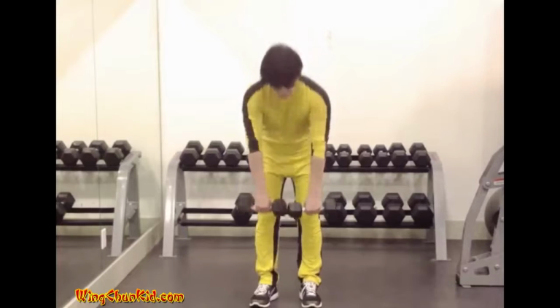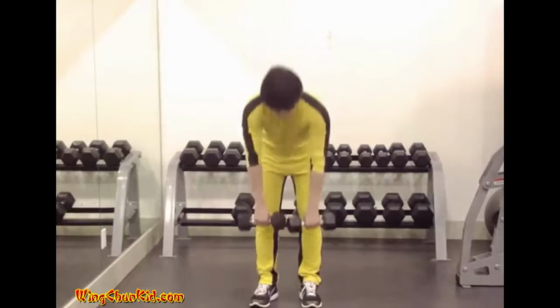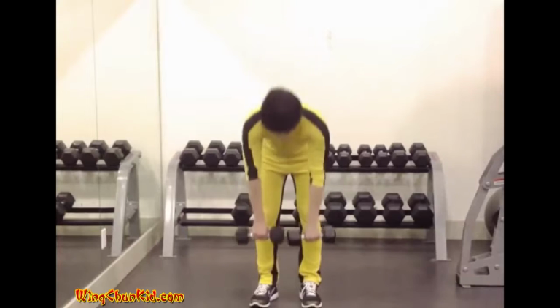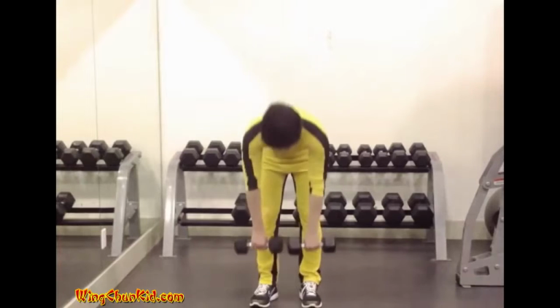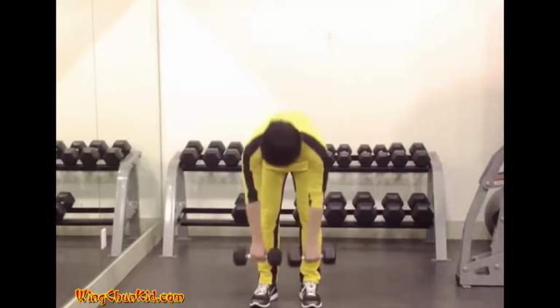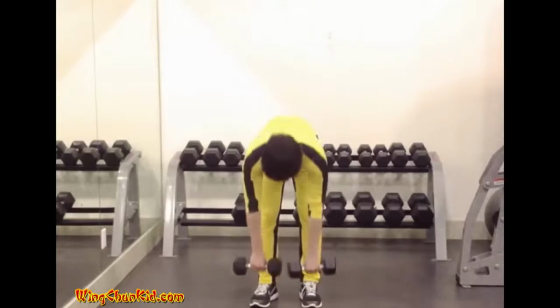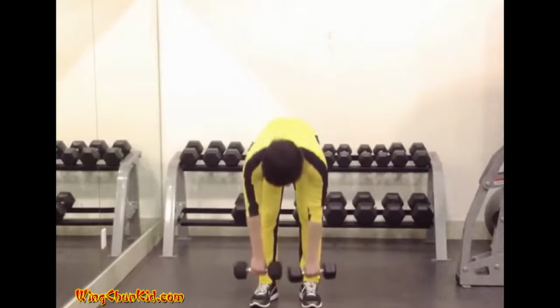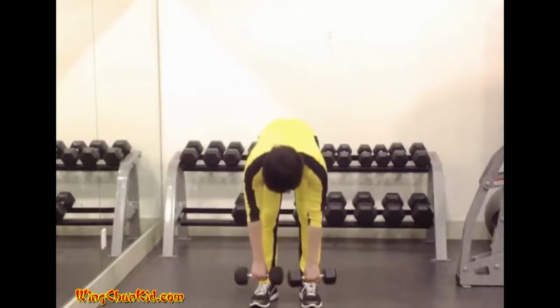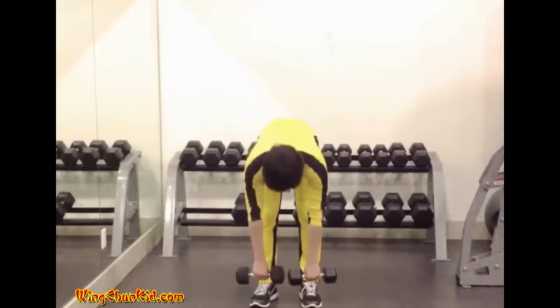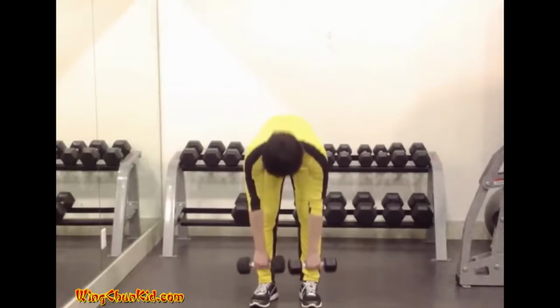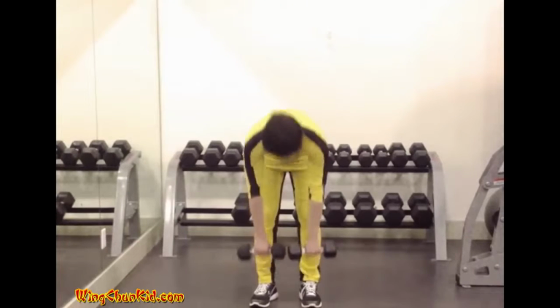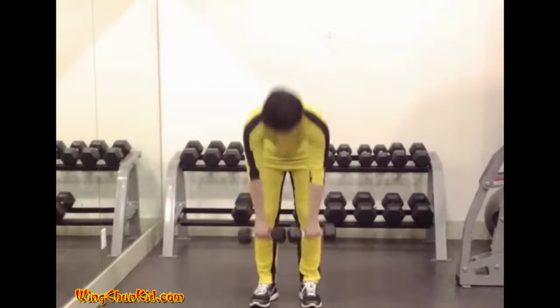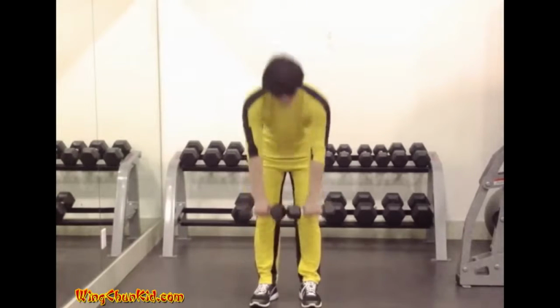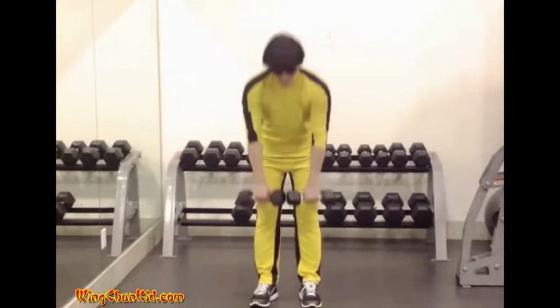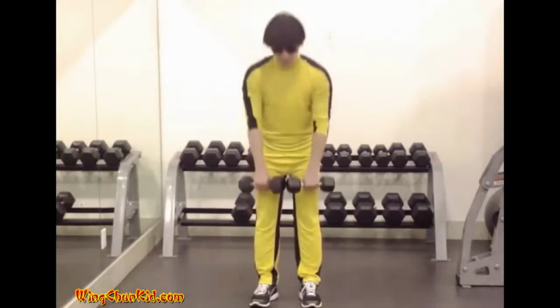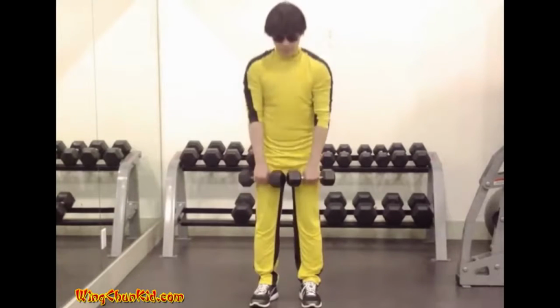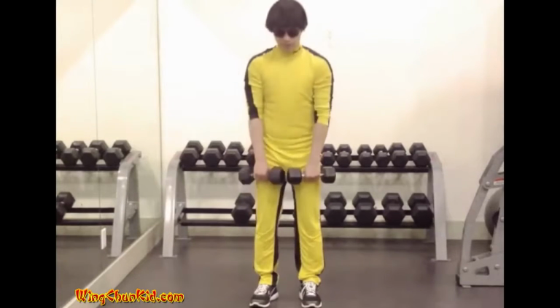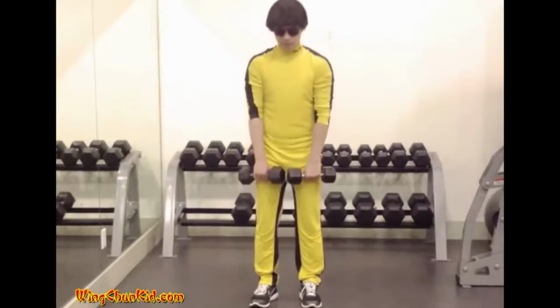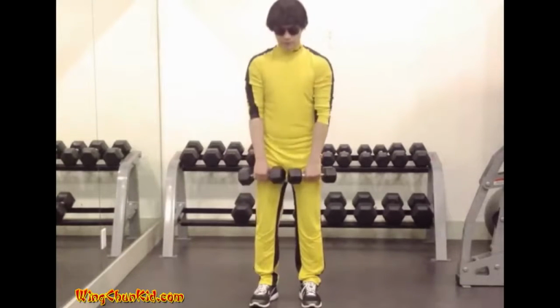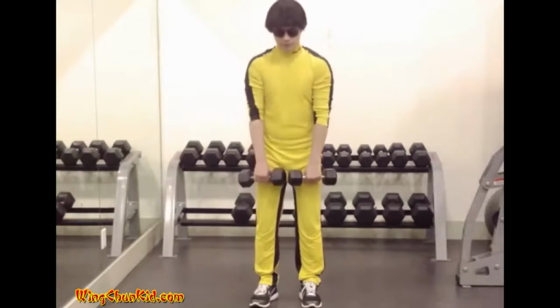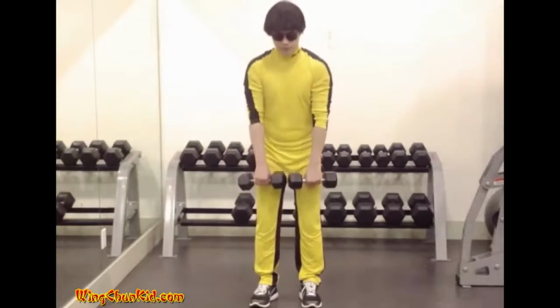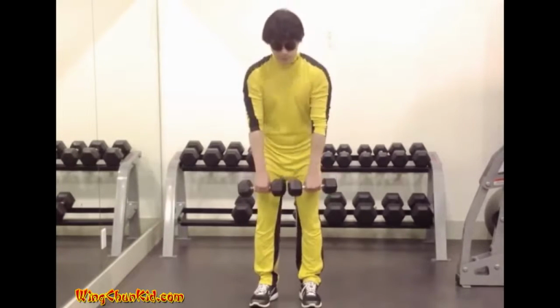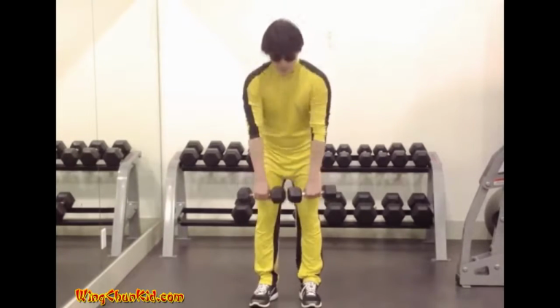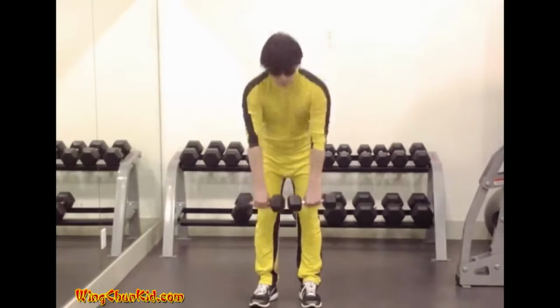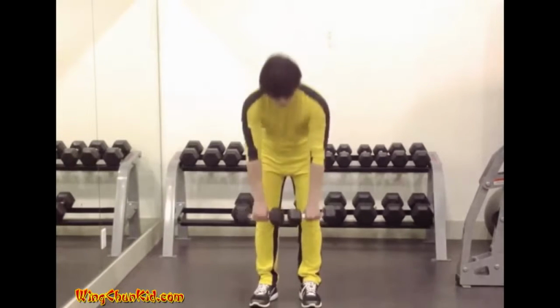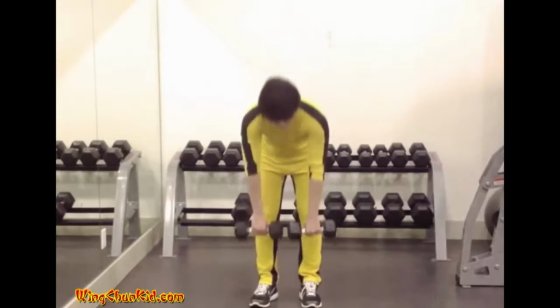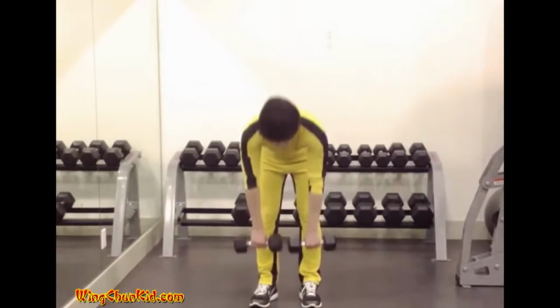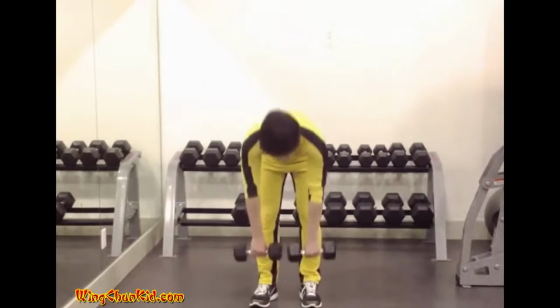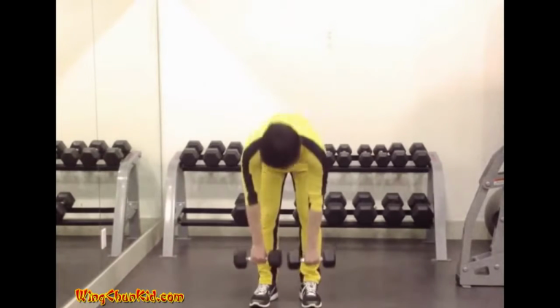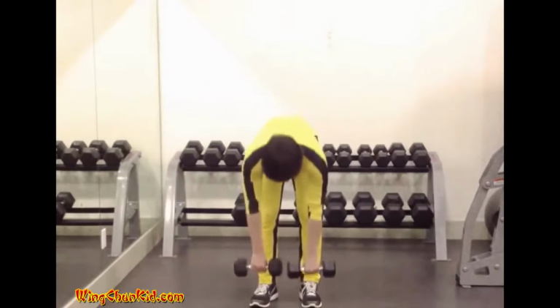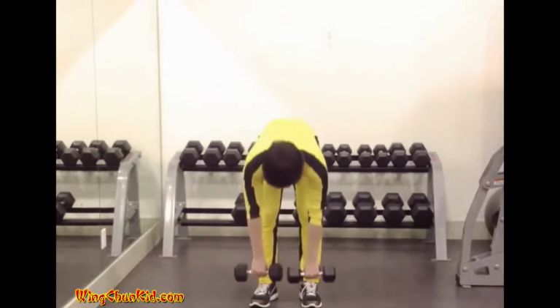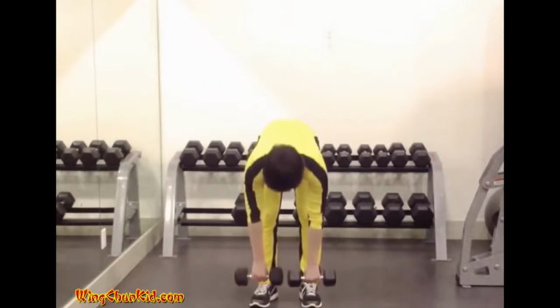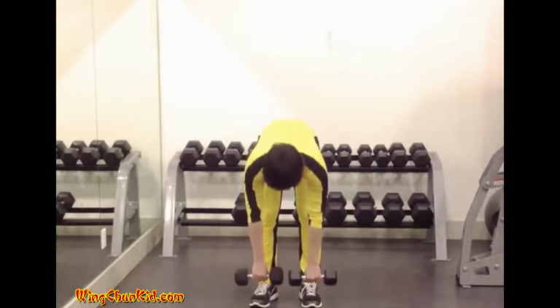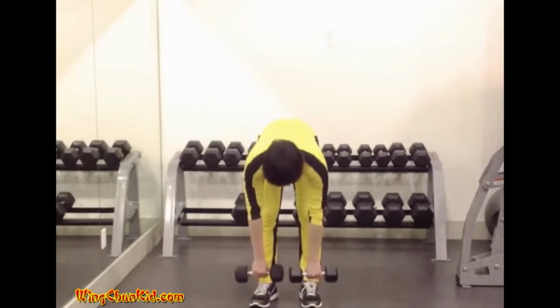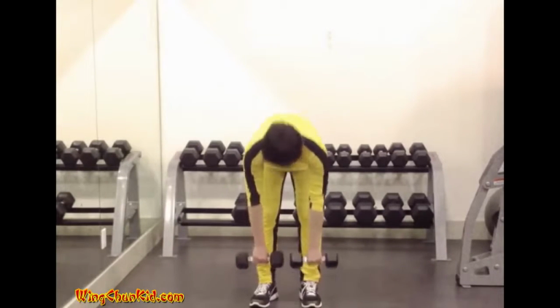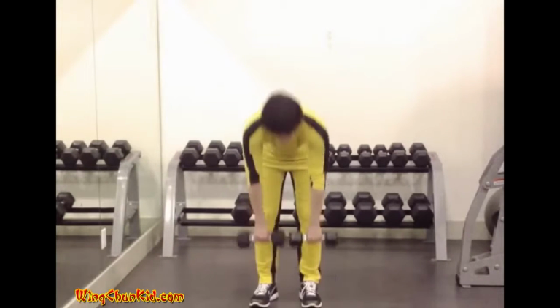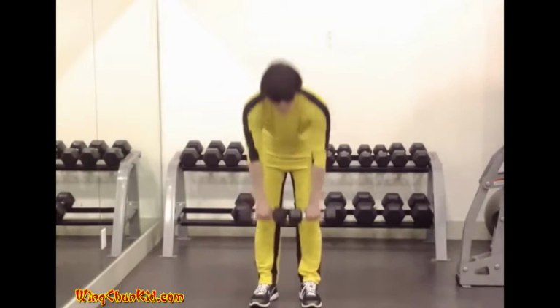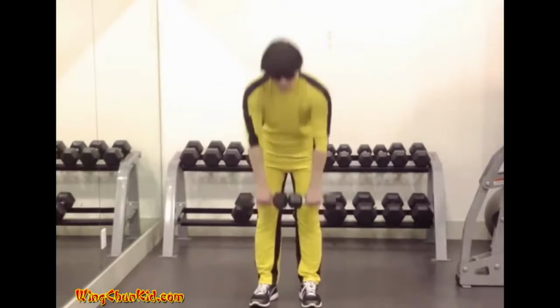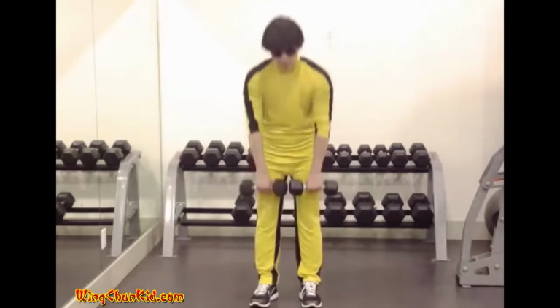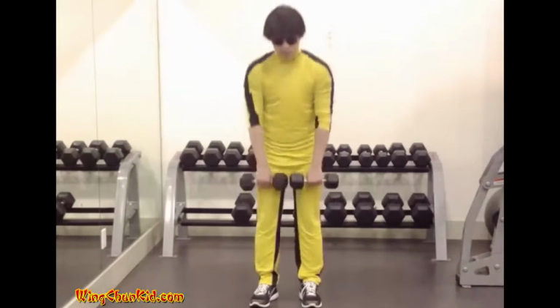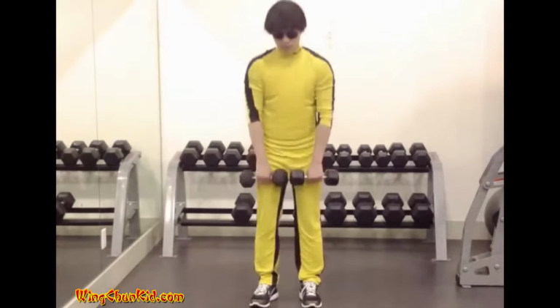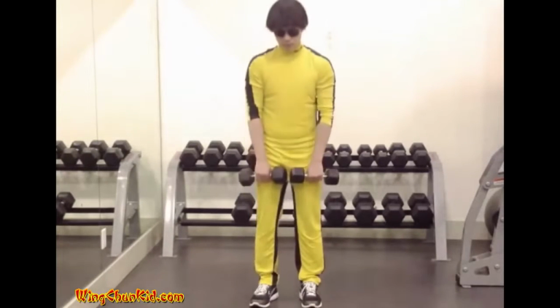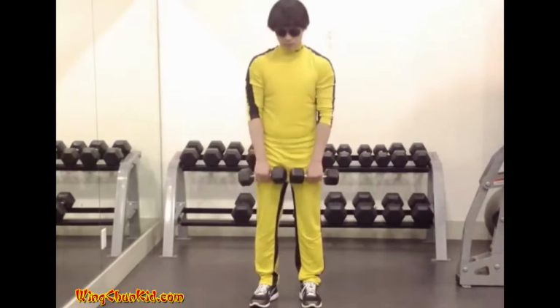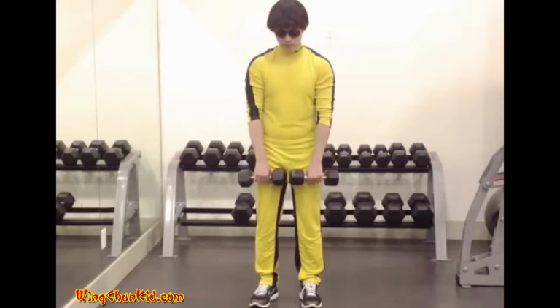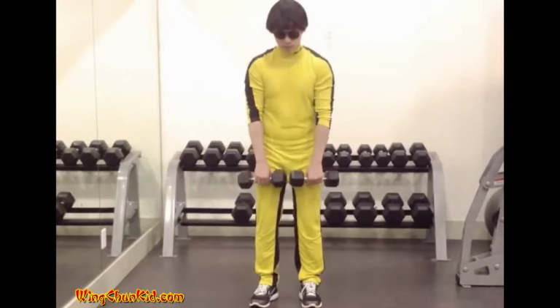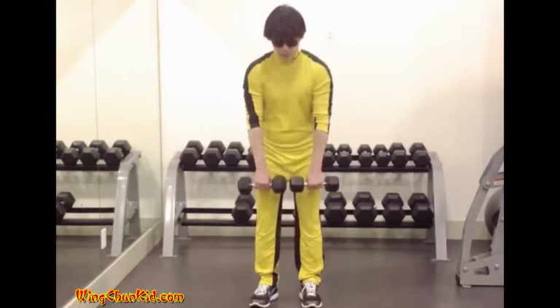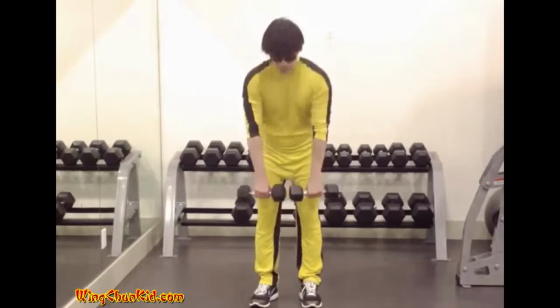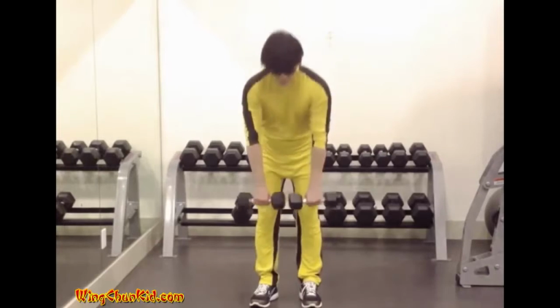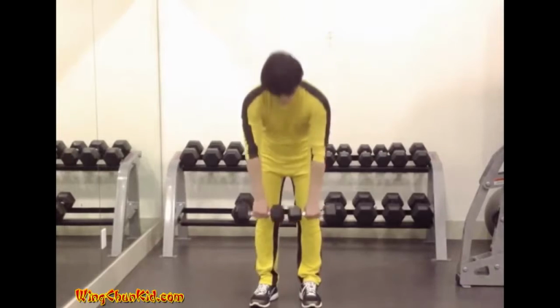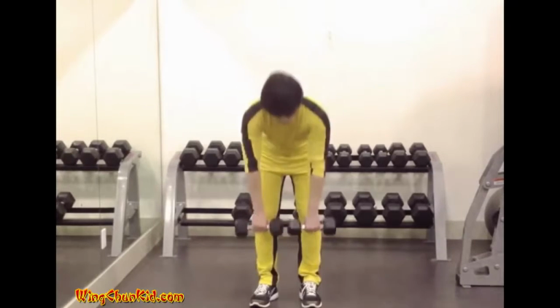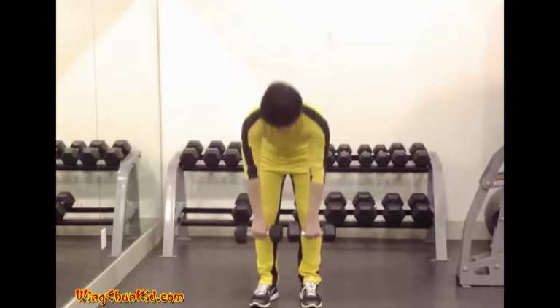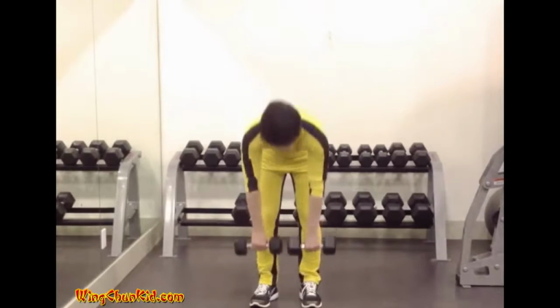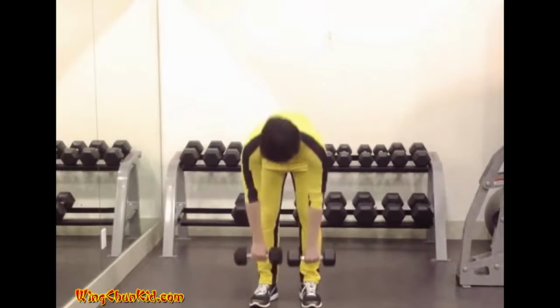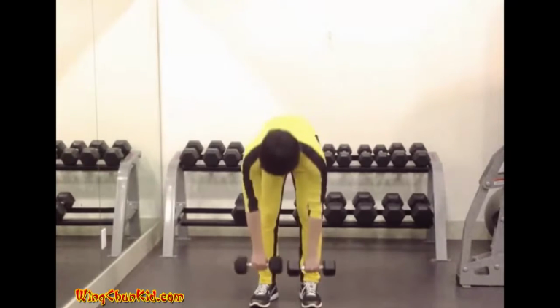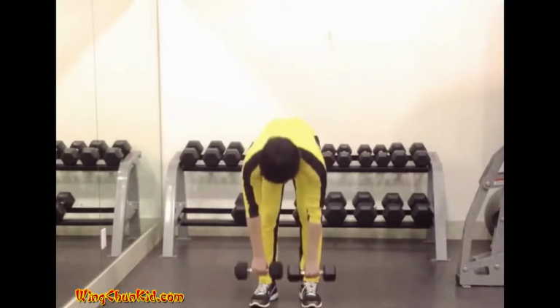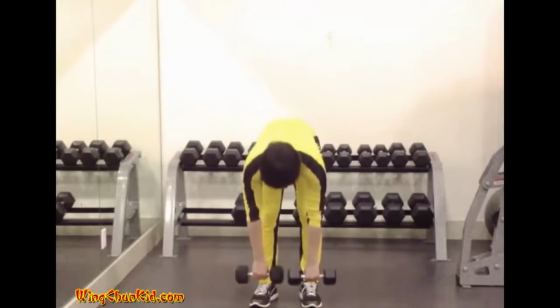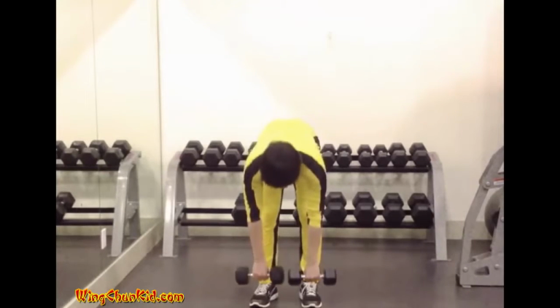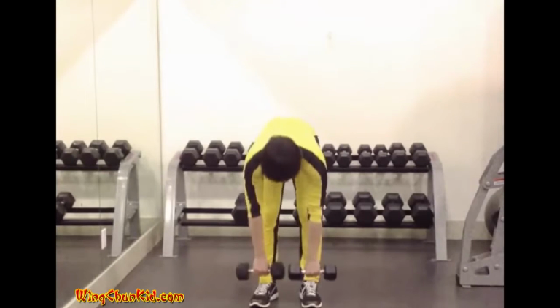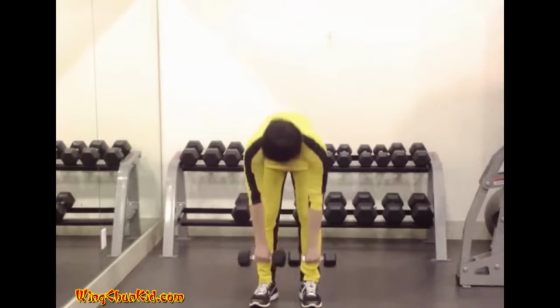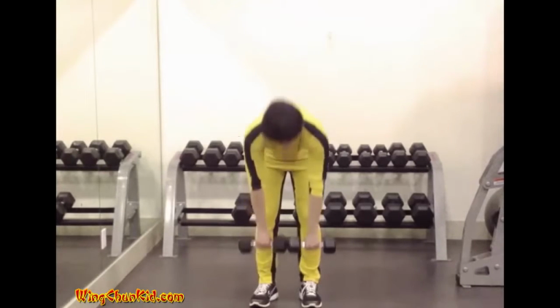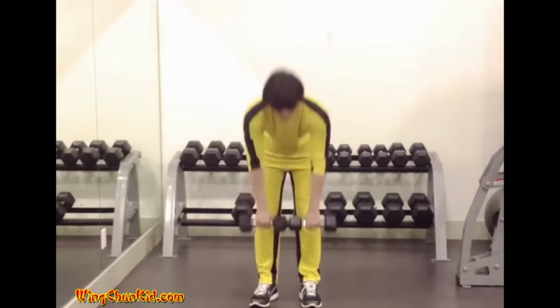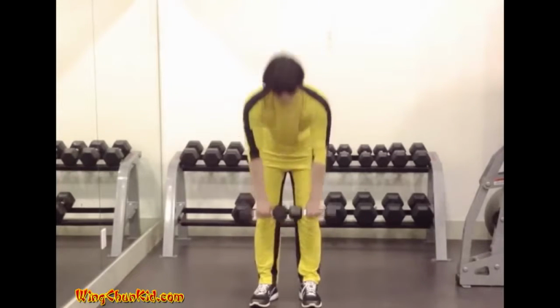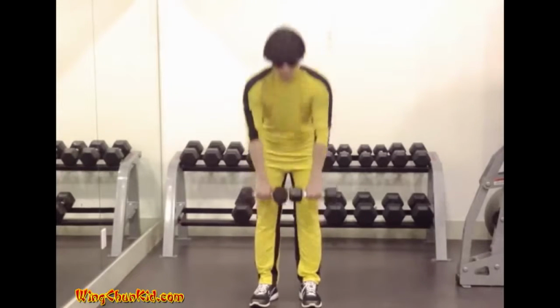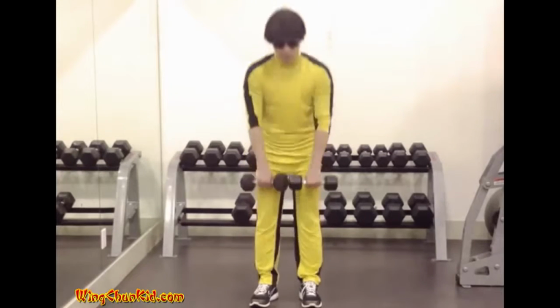Reps: 8 to 12. Use light weights to avoid back injury. Can also be done with a barbell.